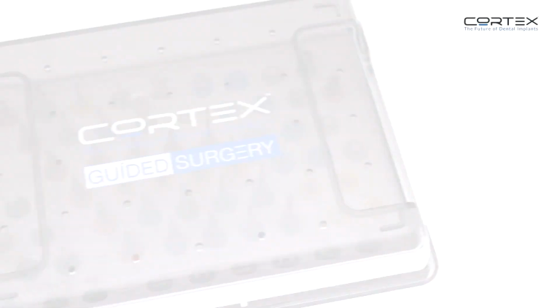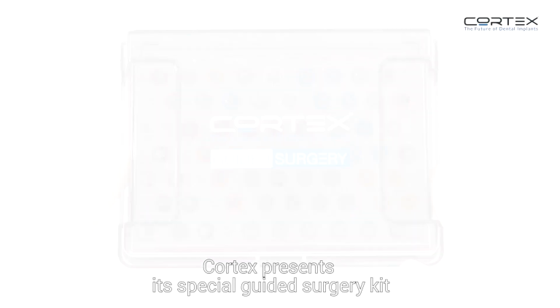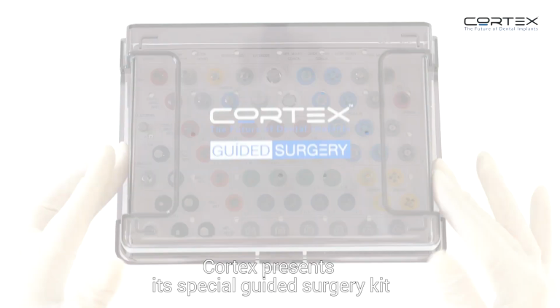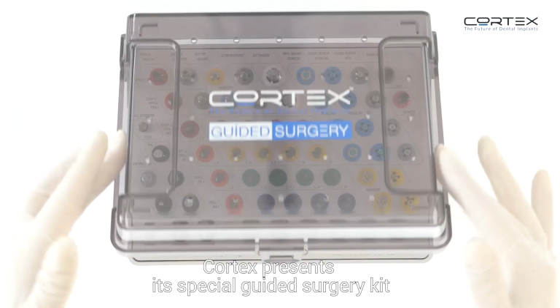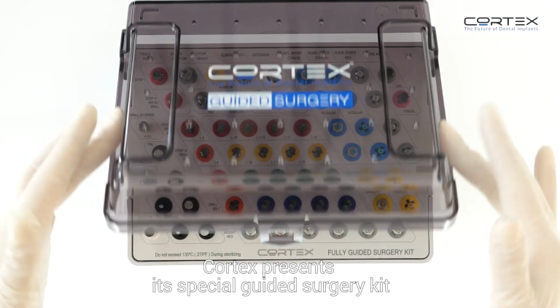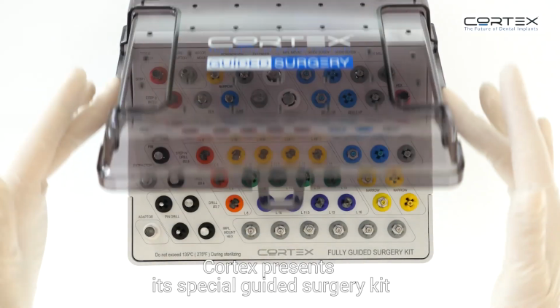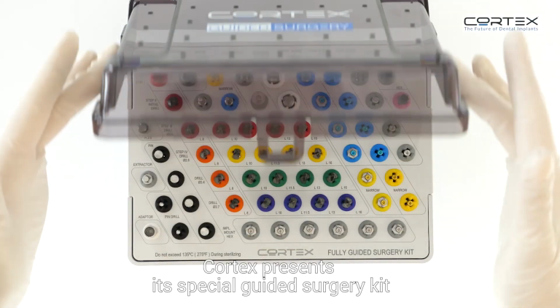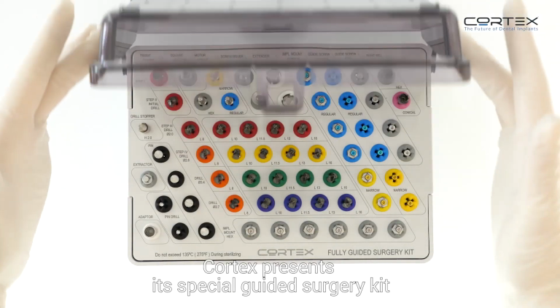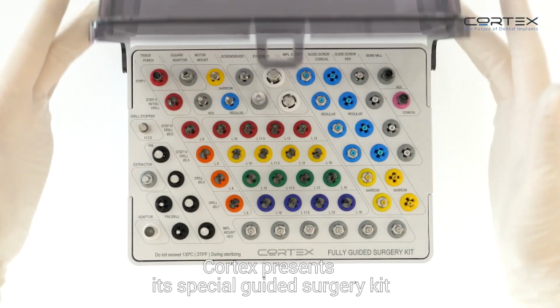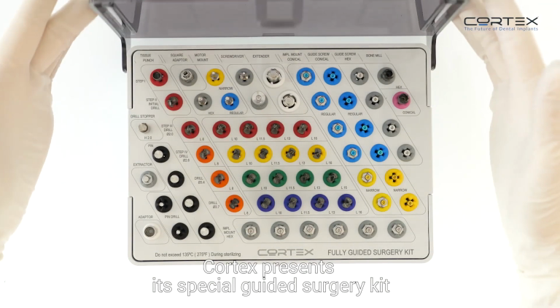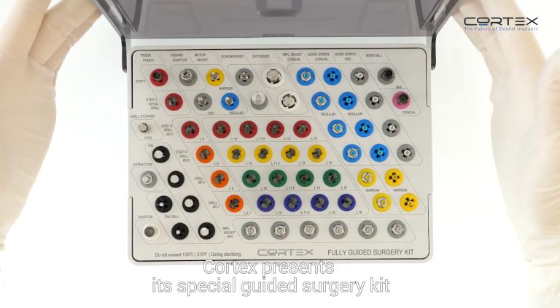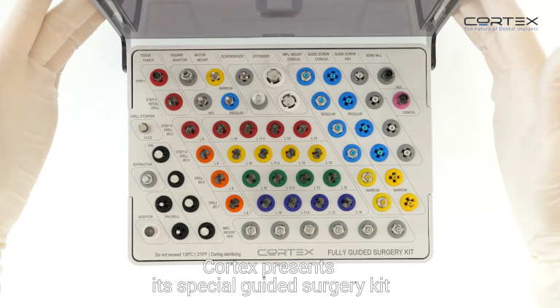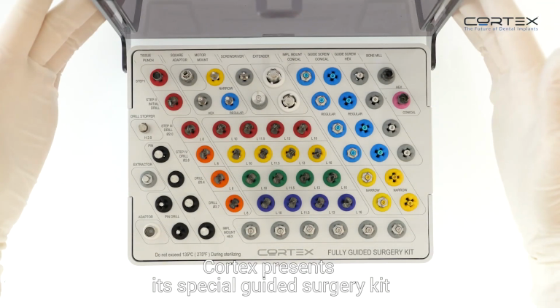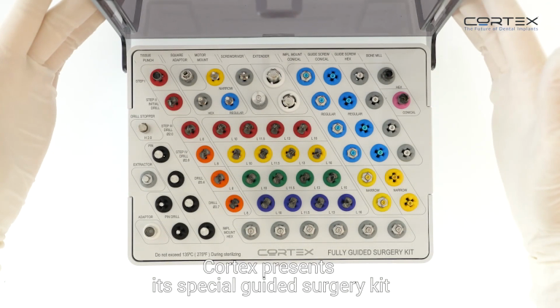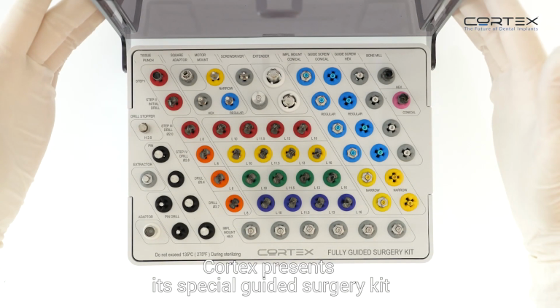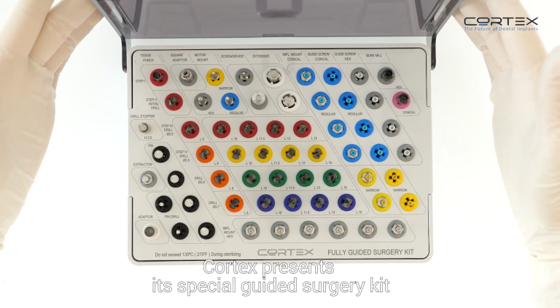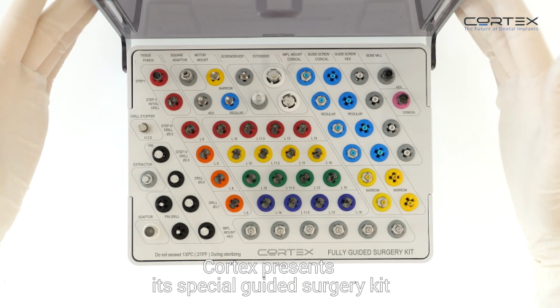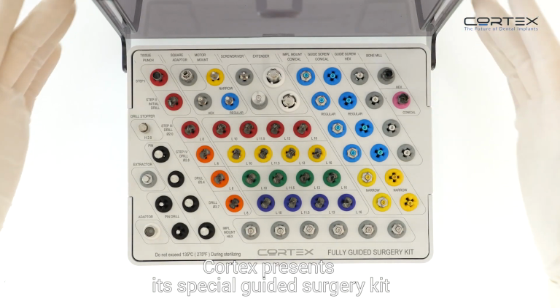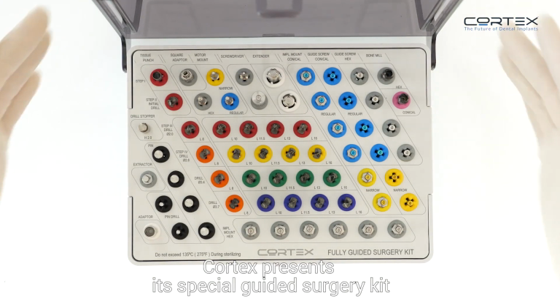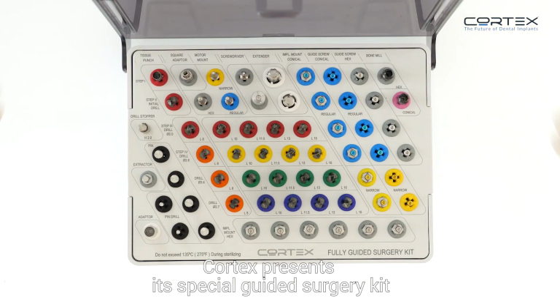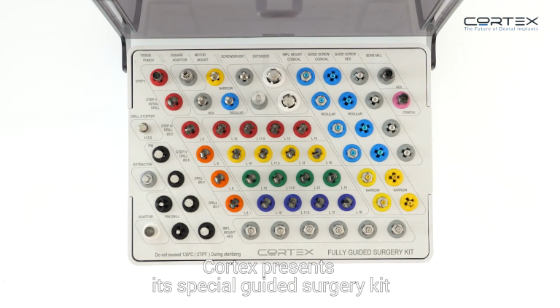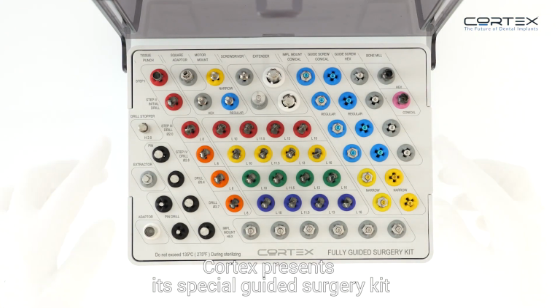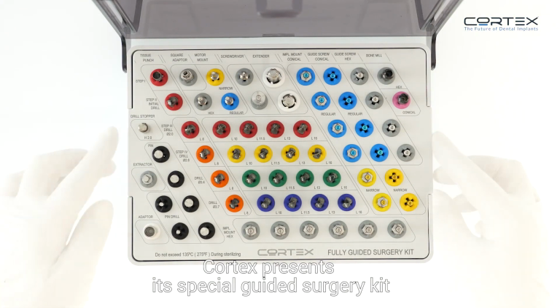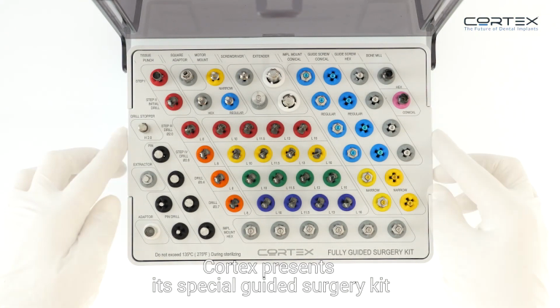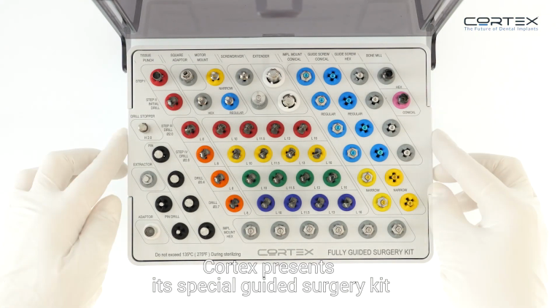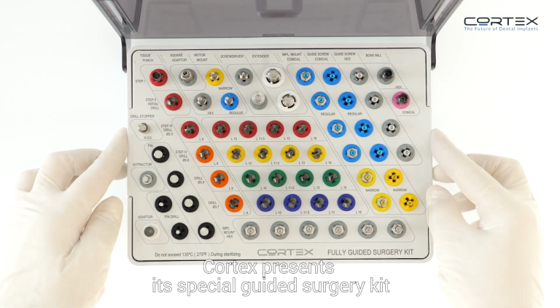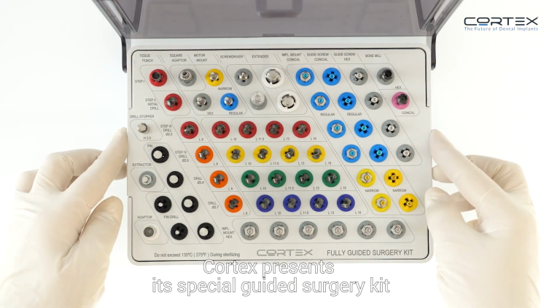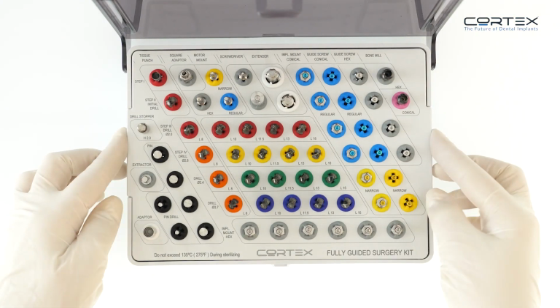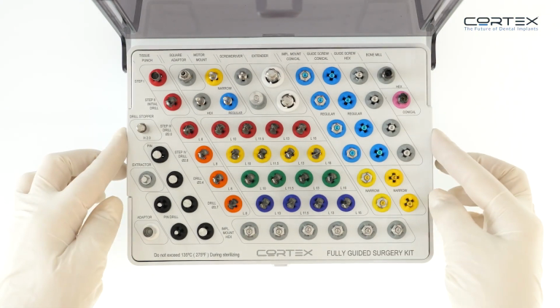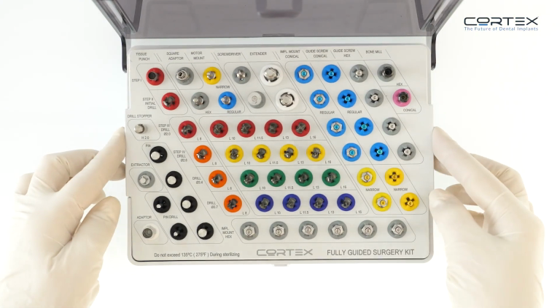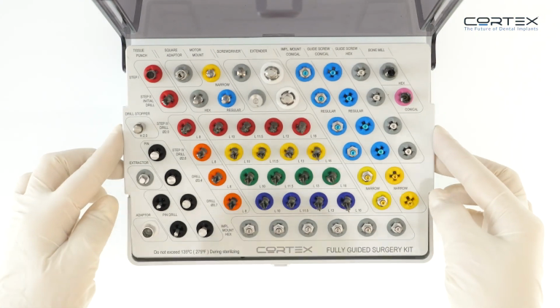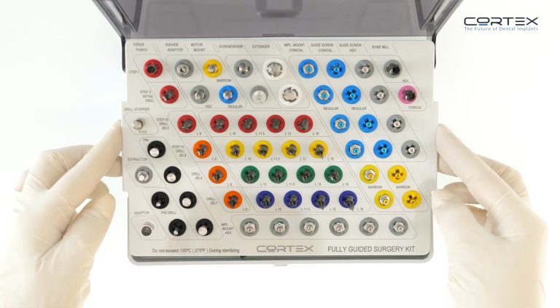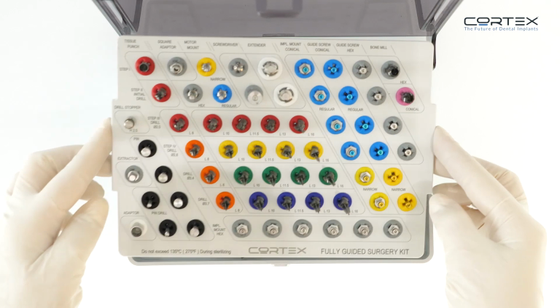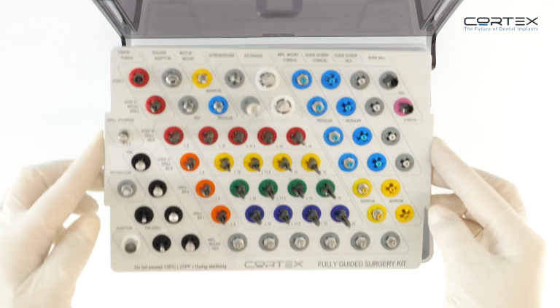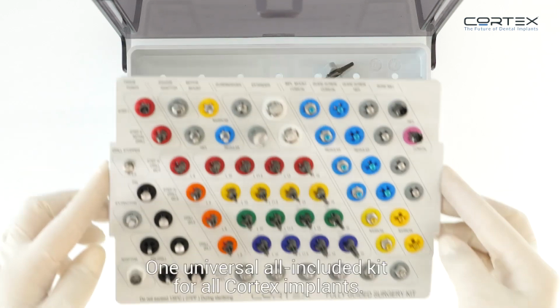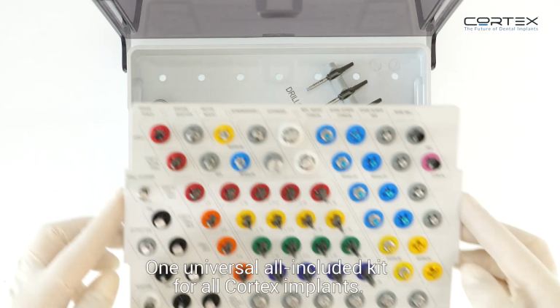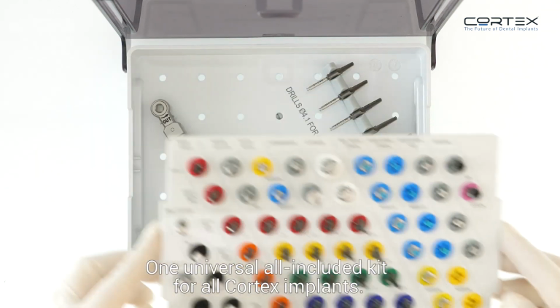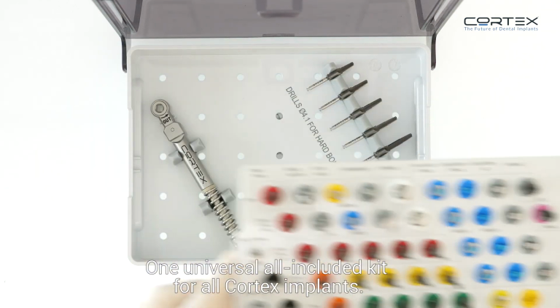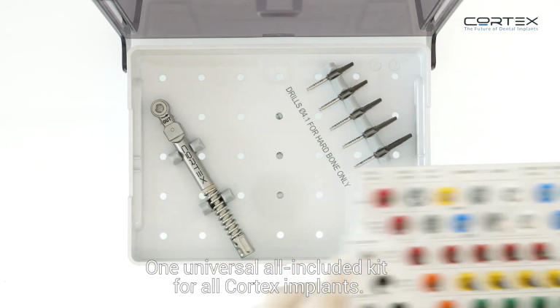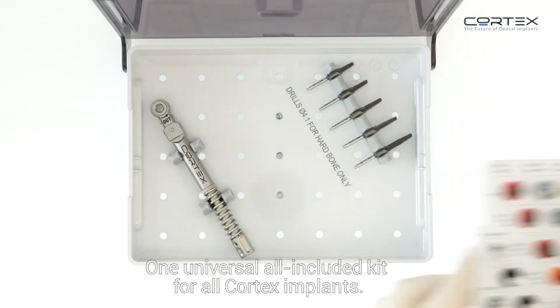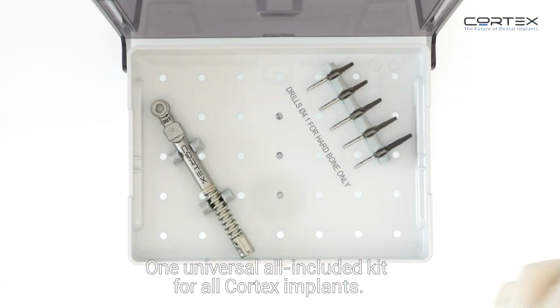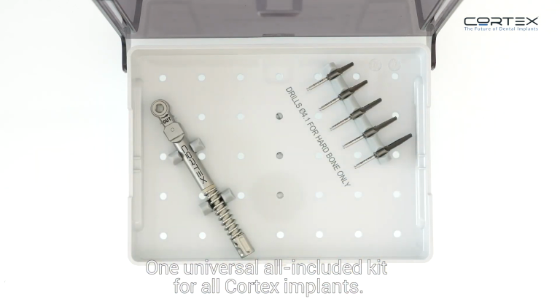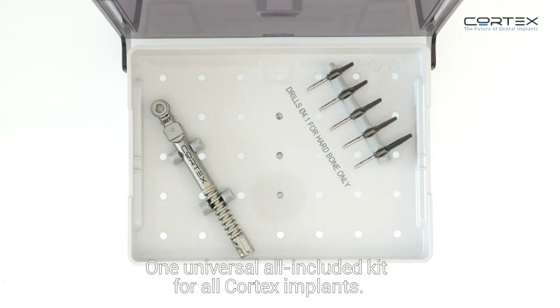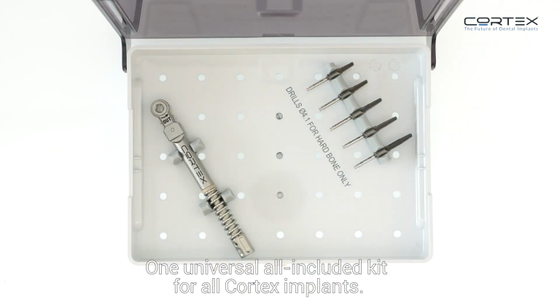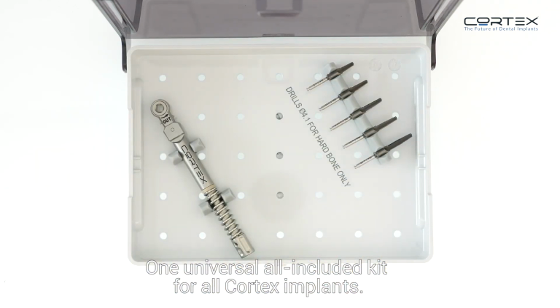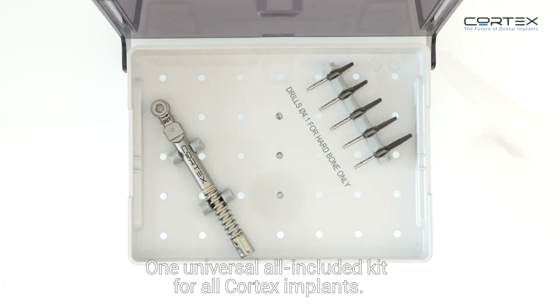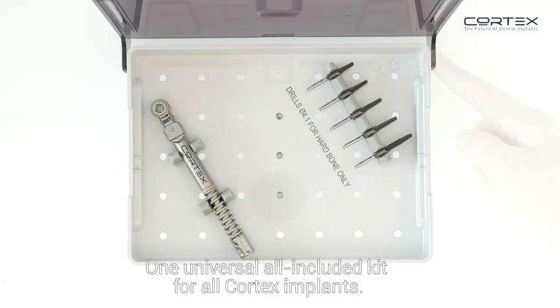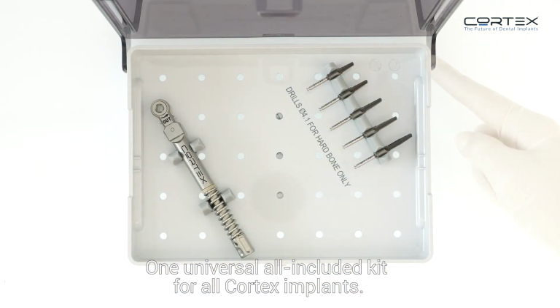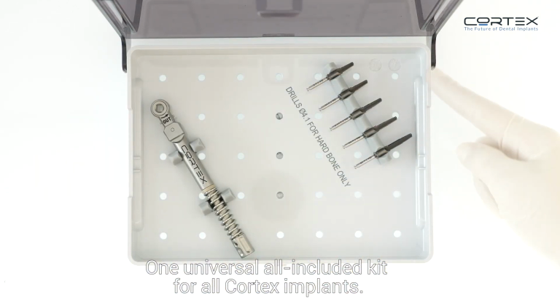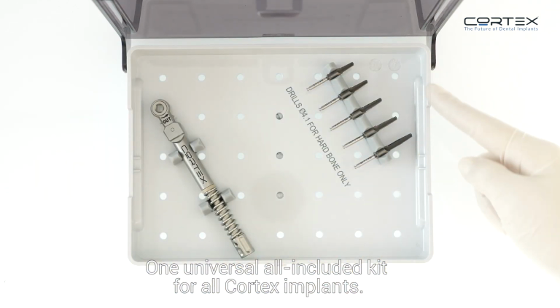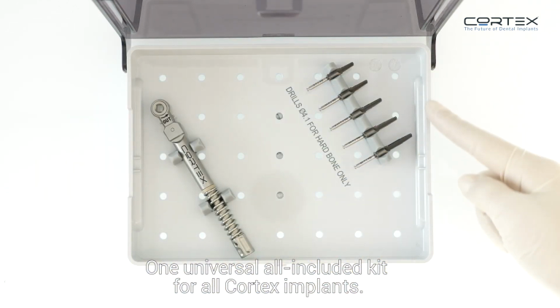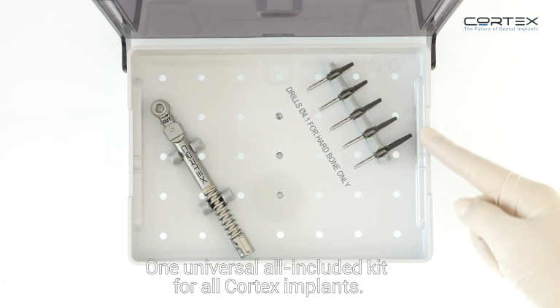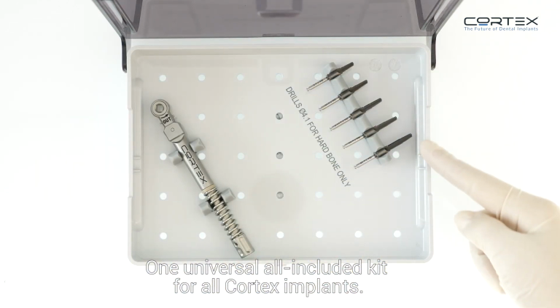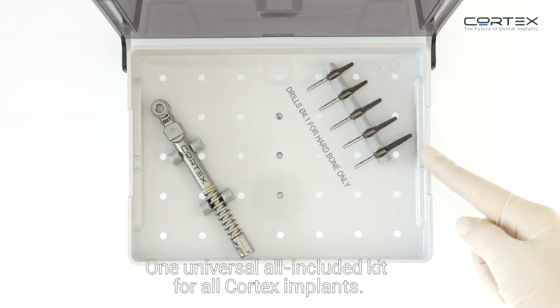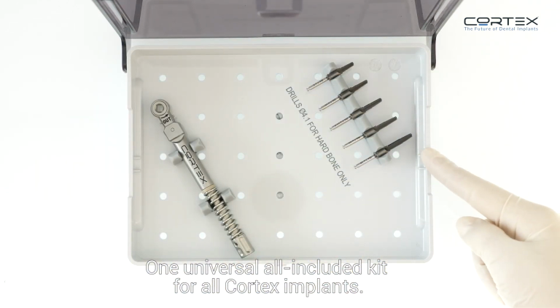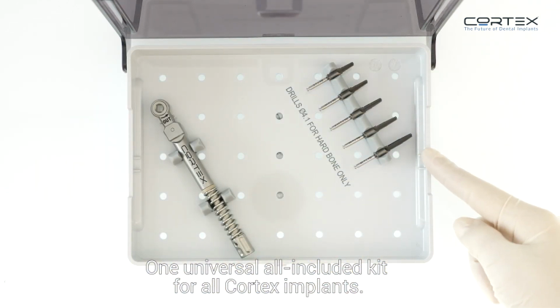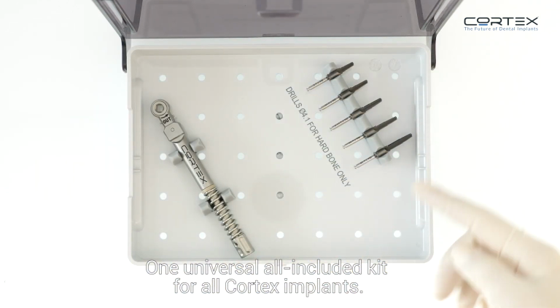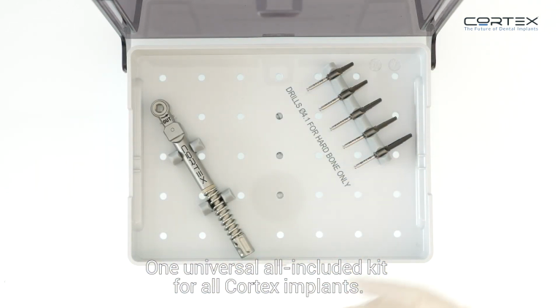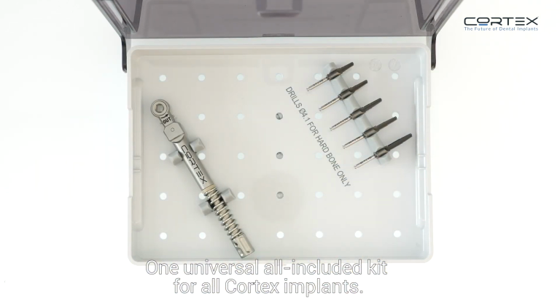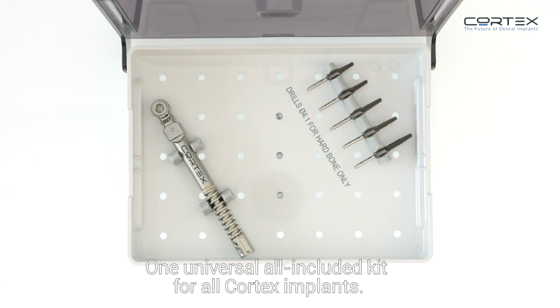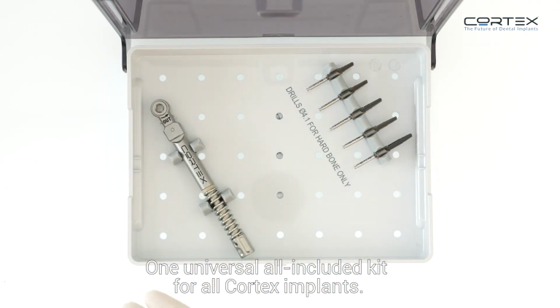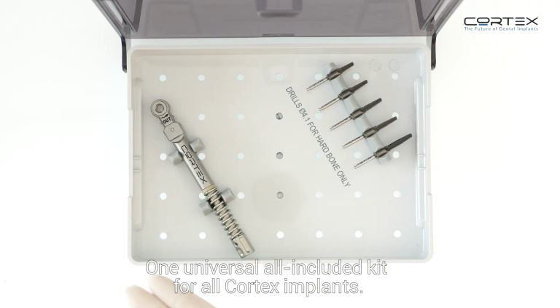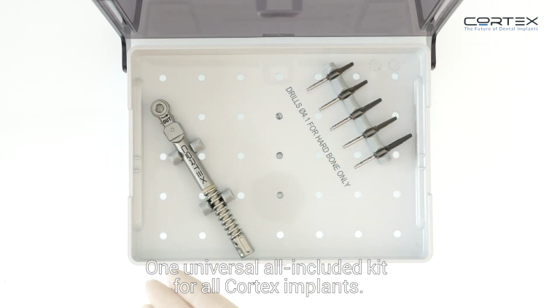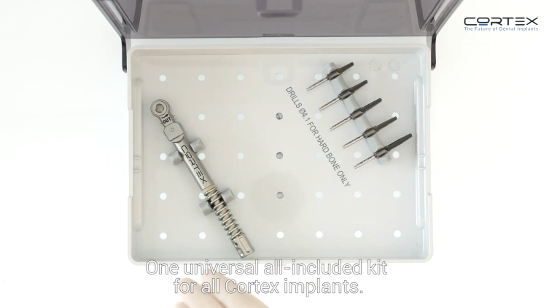Cortex presents its special guided surgery kit — one universal, all-included kit for all Cortex implants.